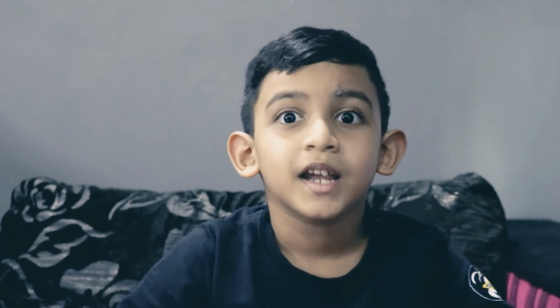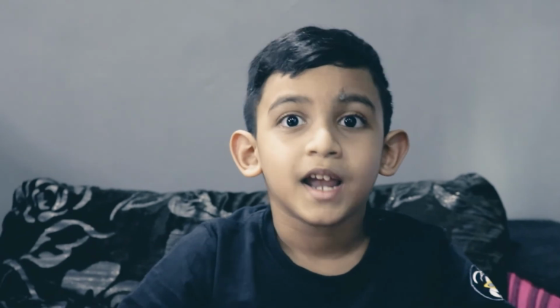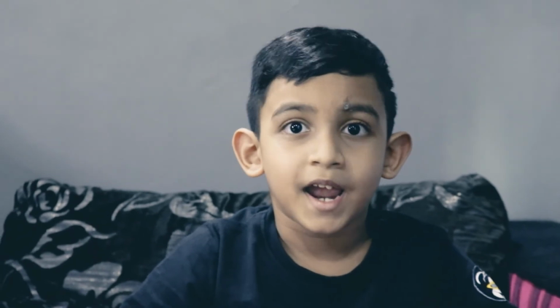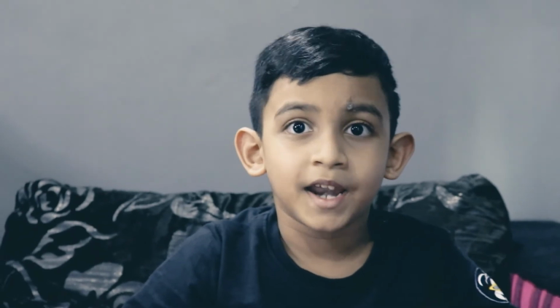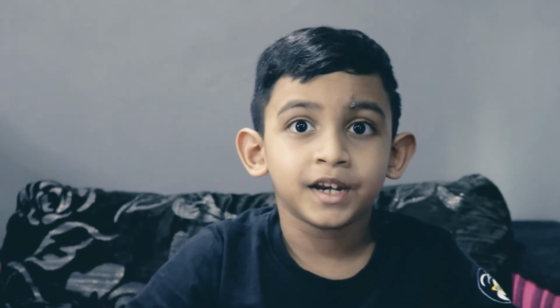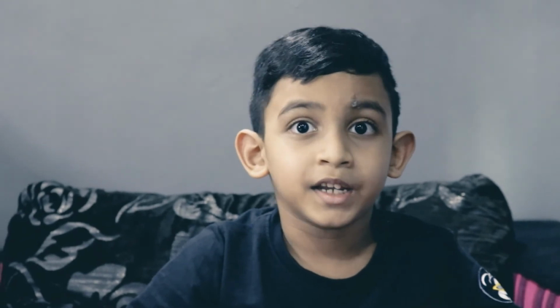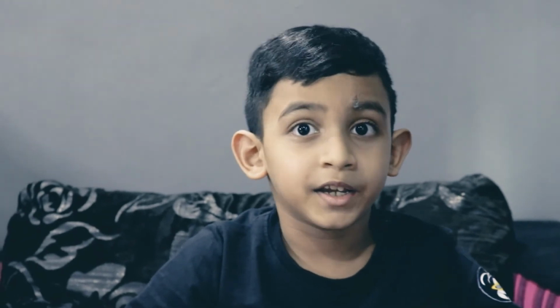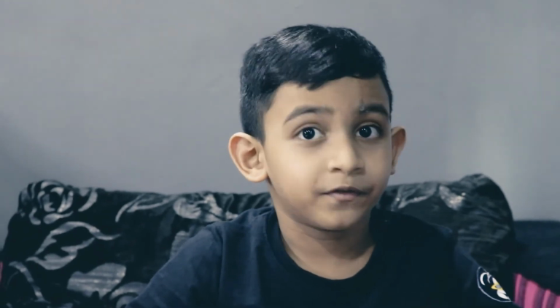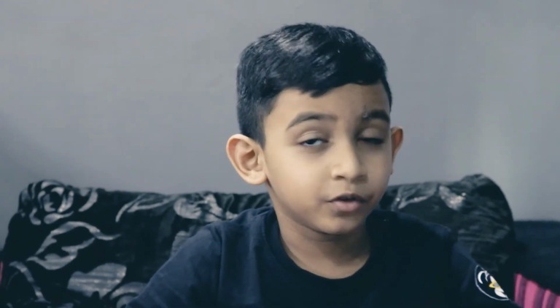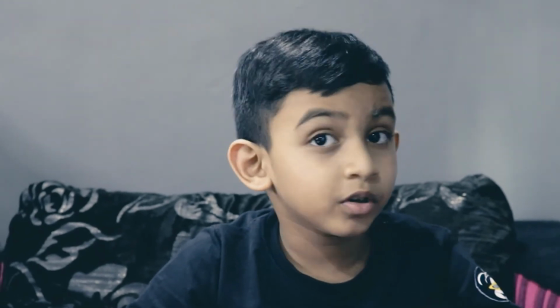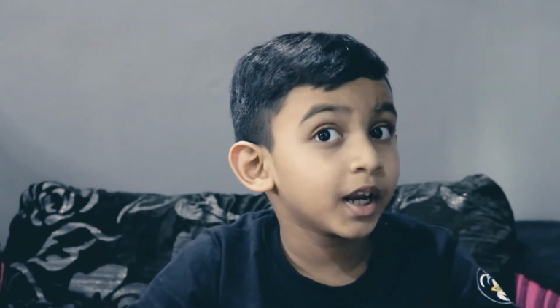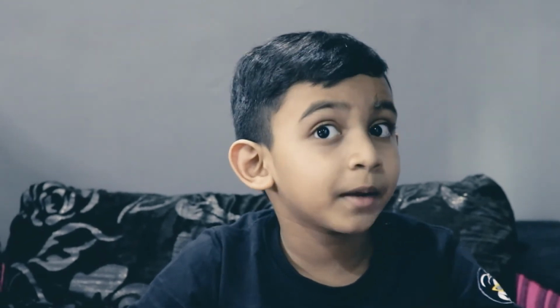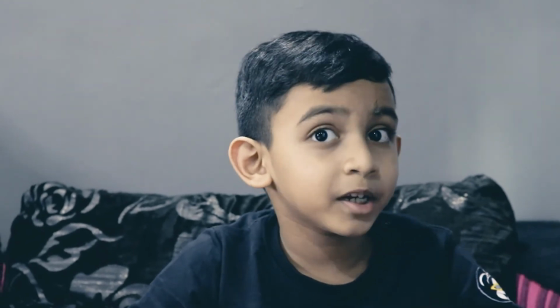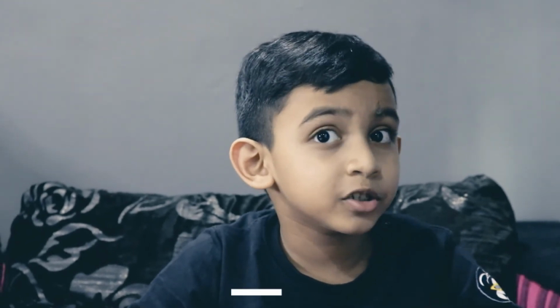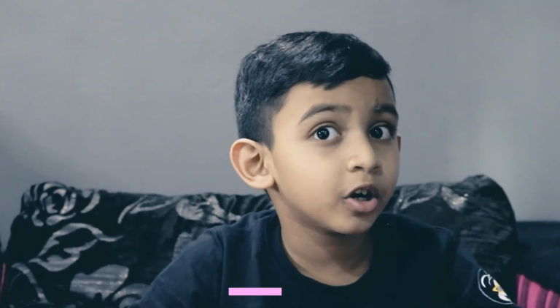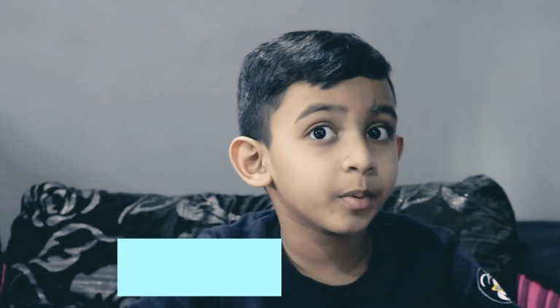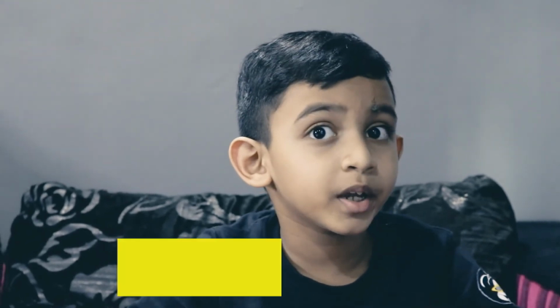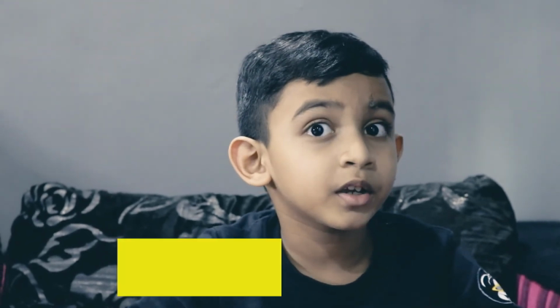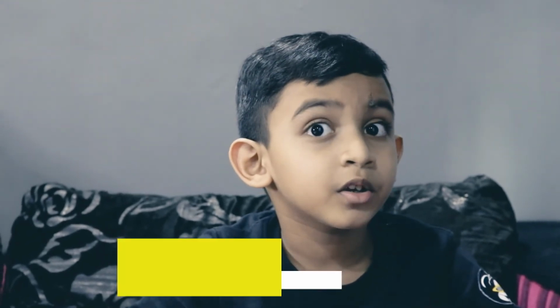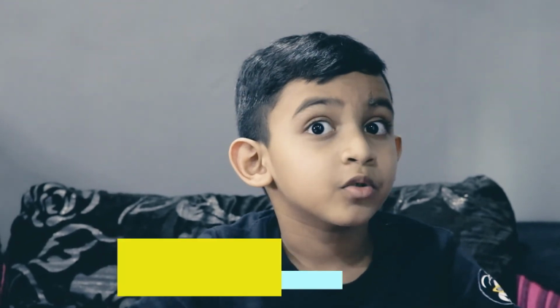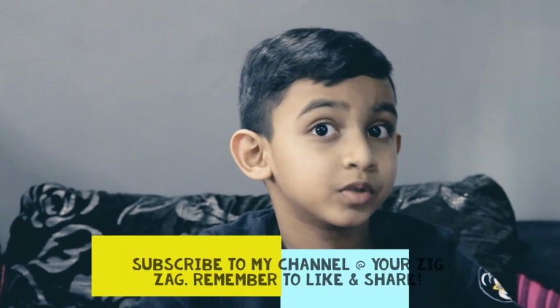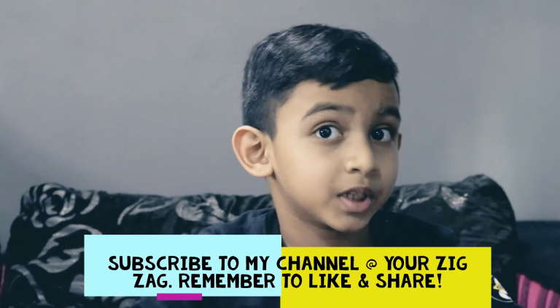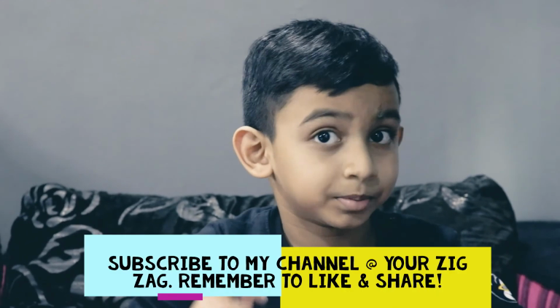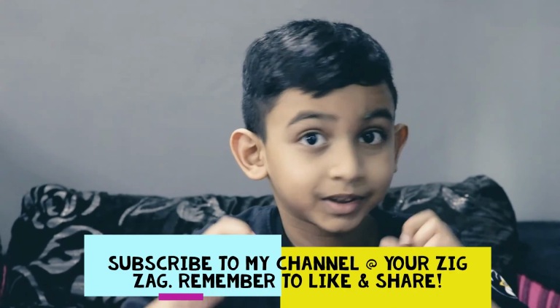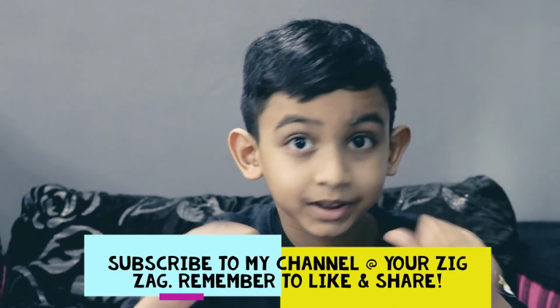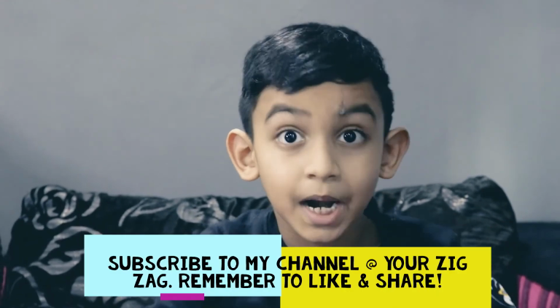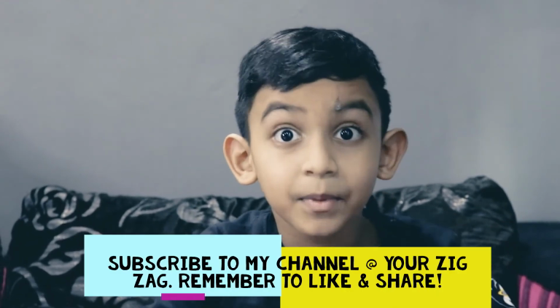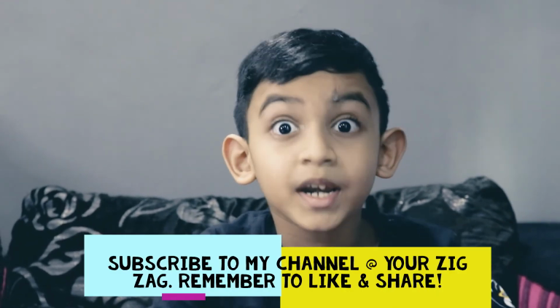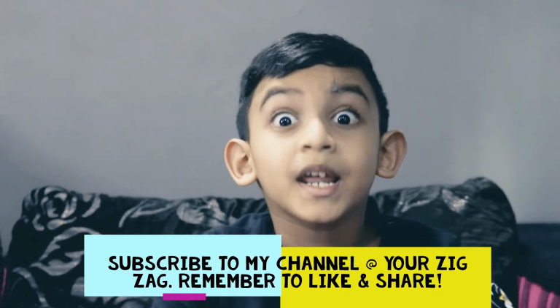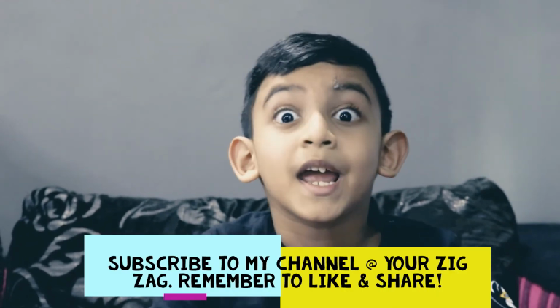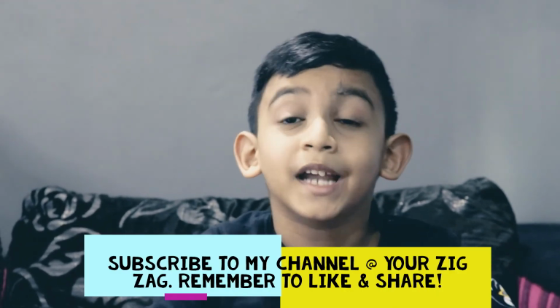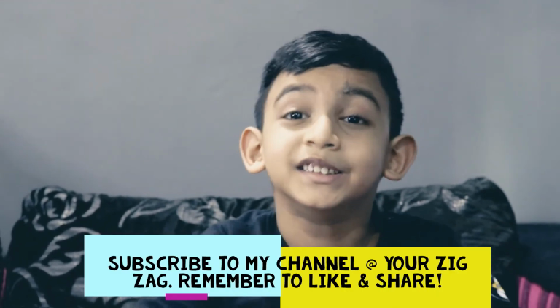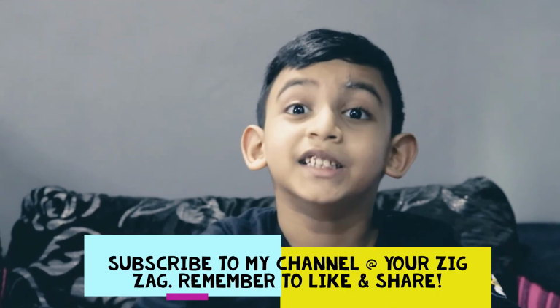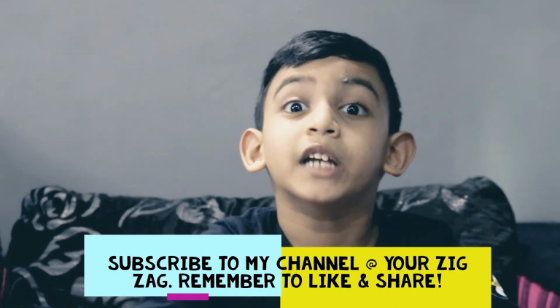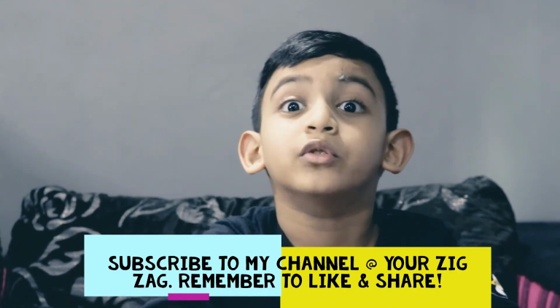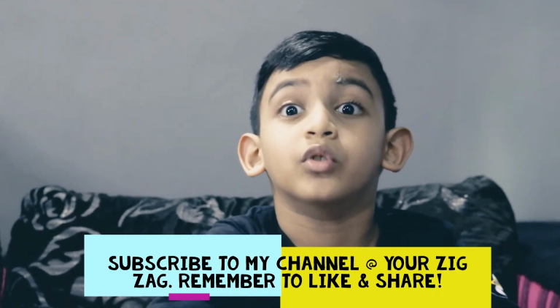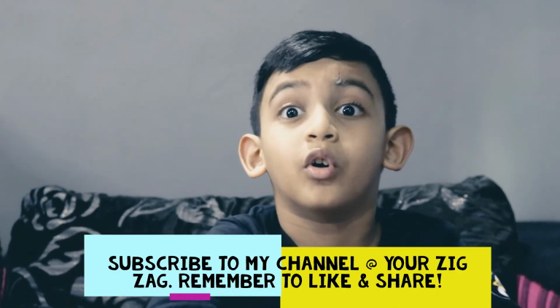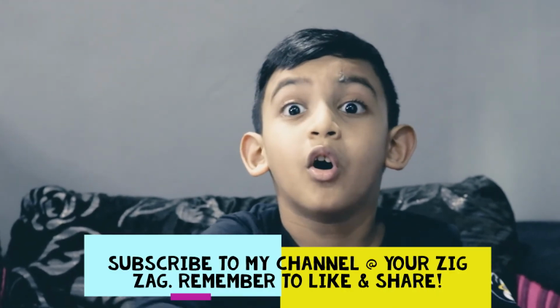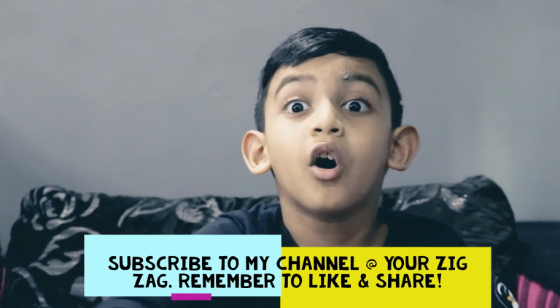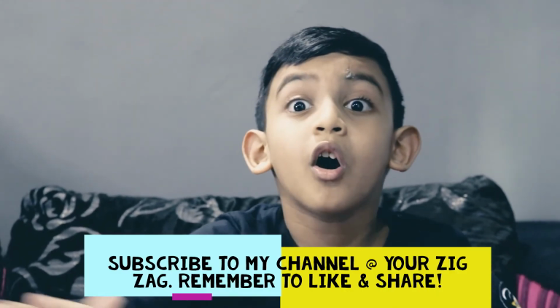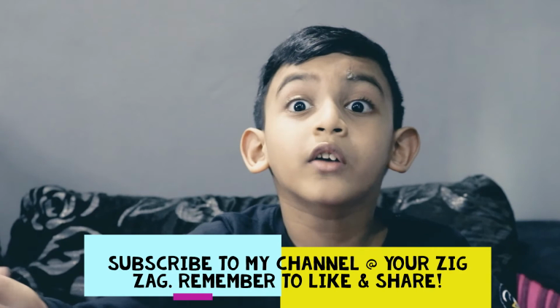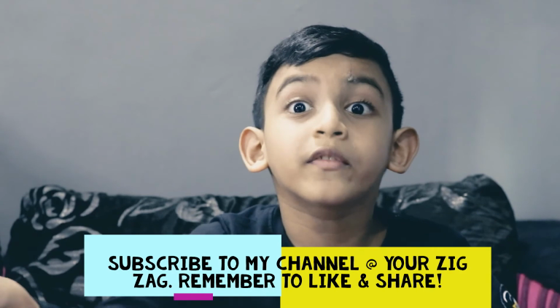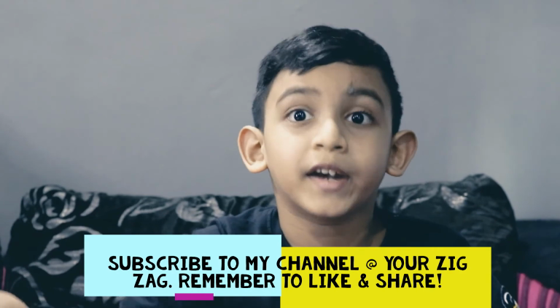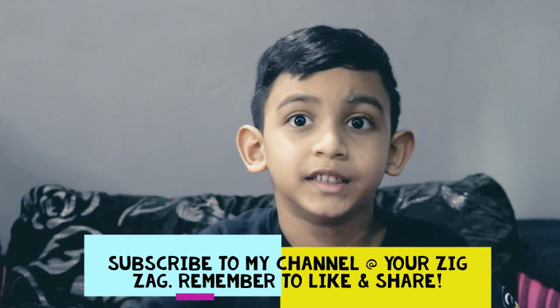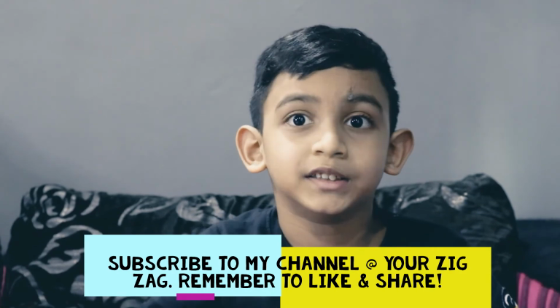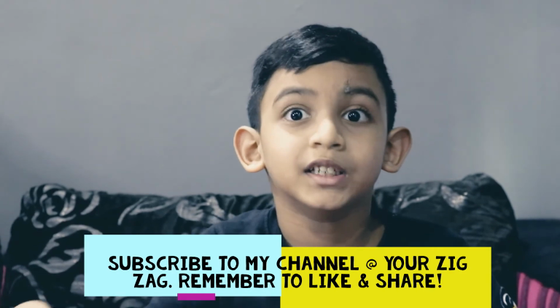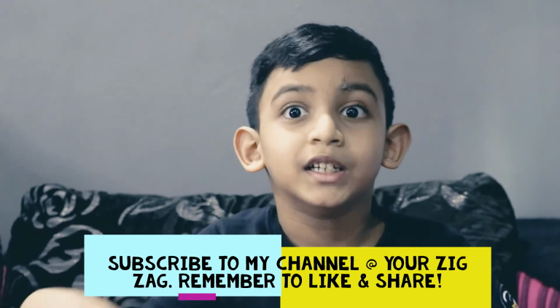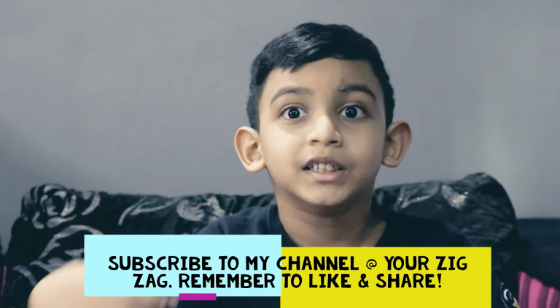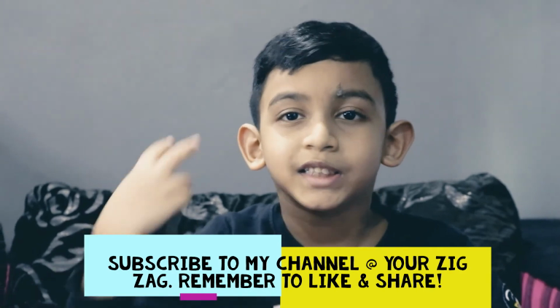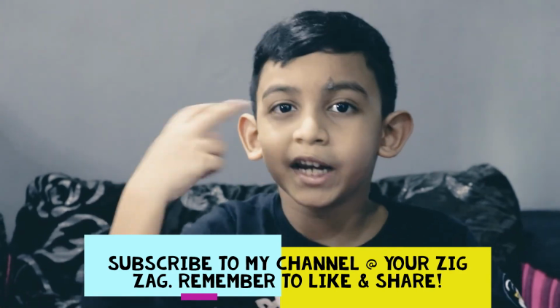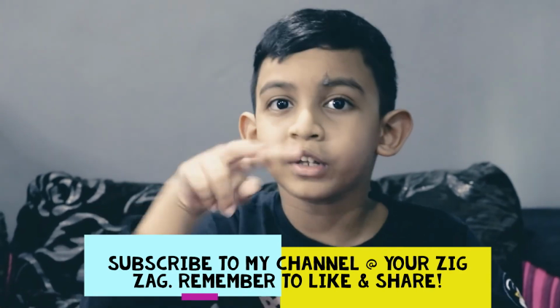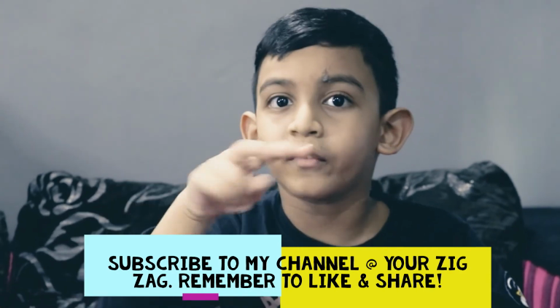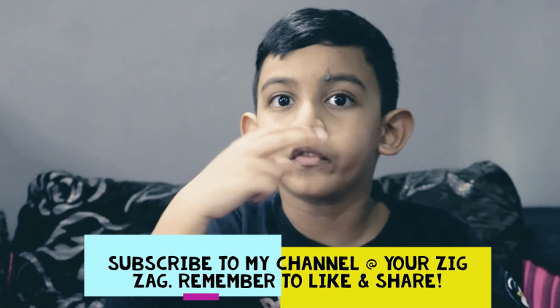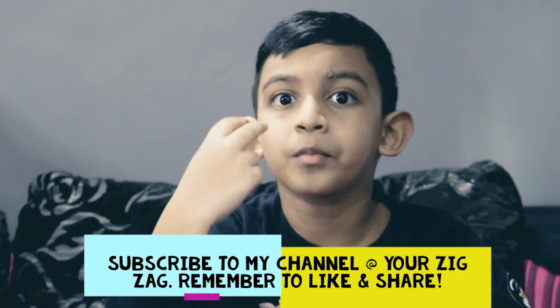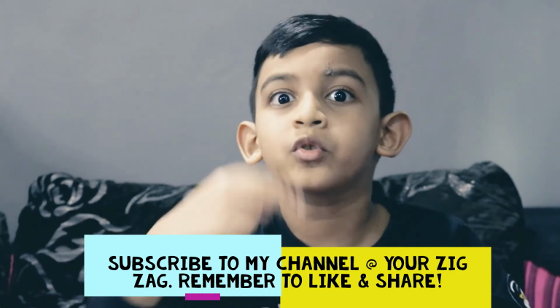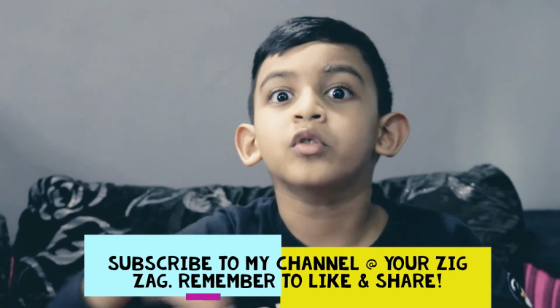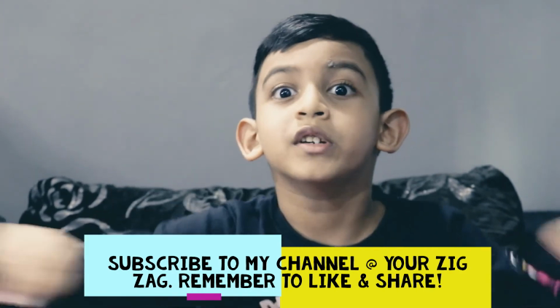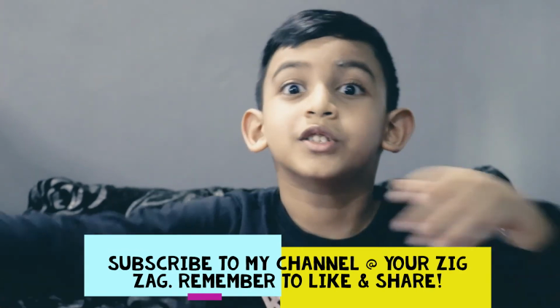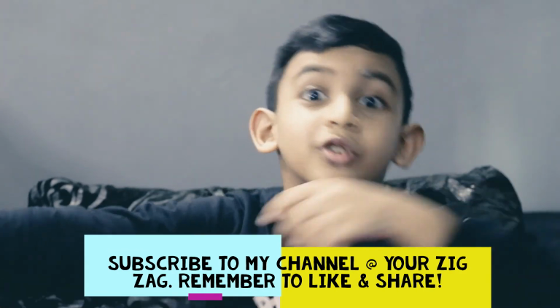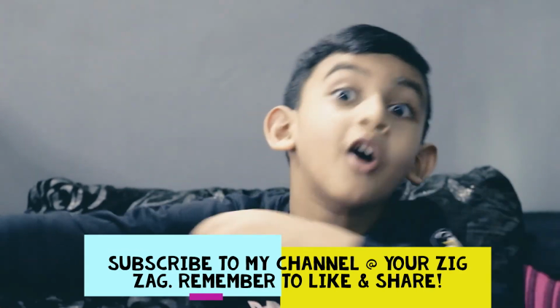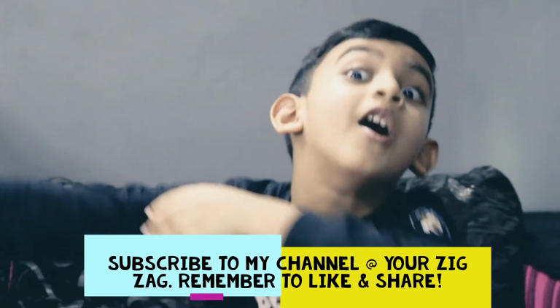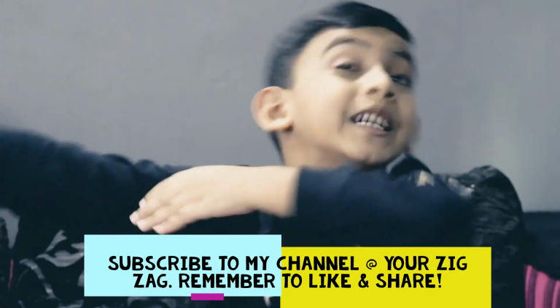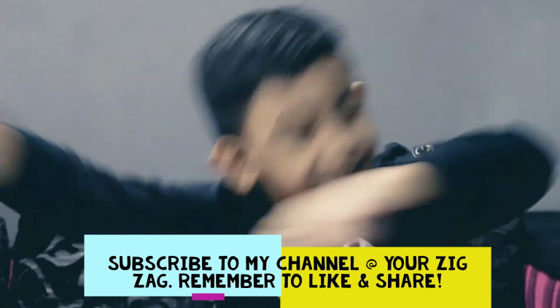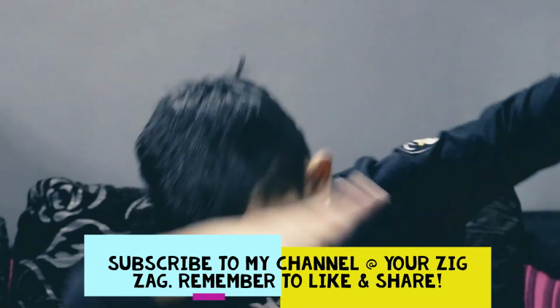And if you like my drawing, you subscribe and share it to all your friends. Signing off from you is your Zik.